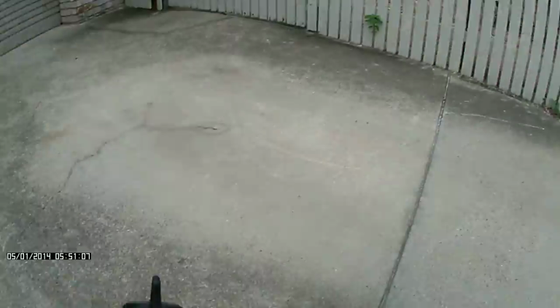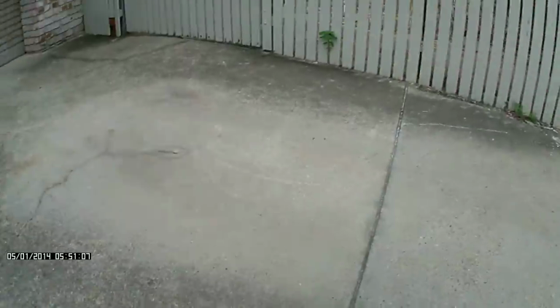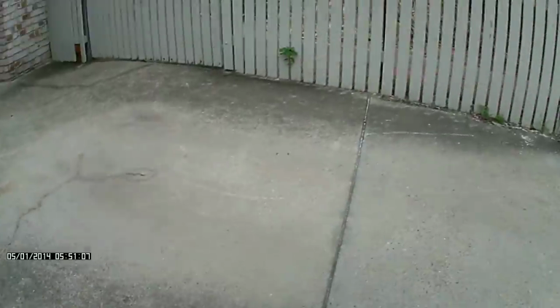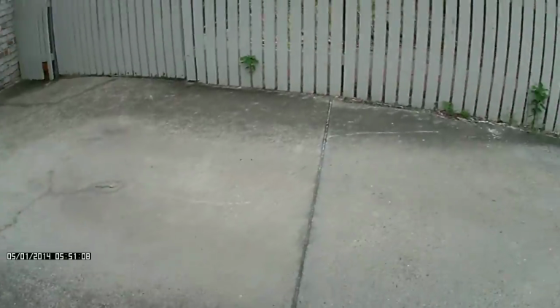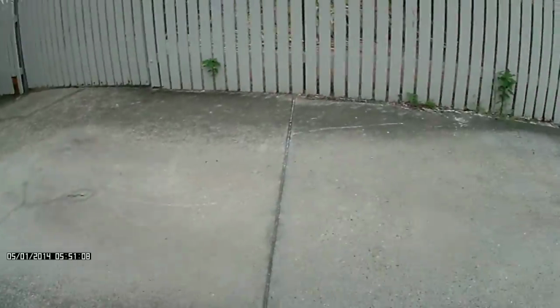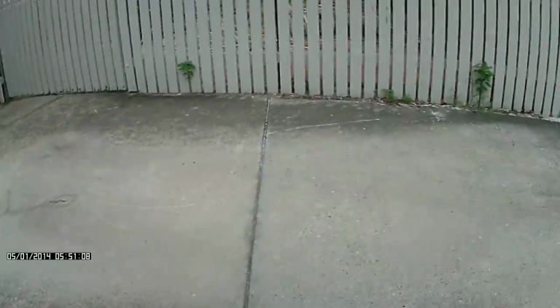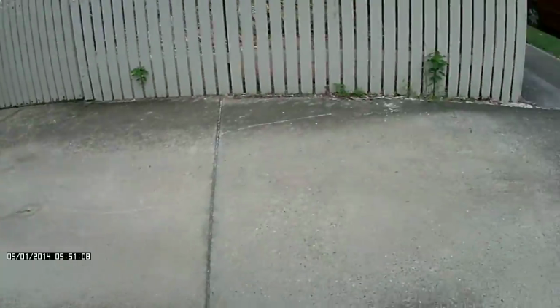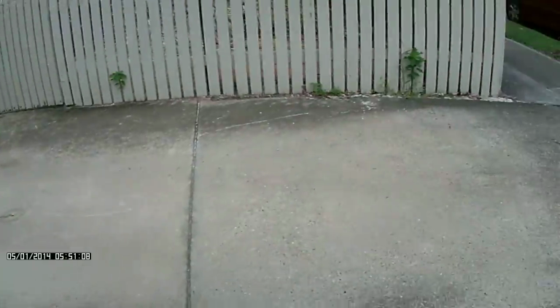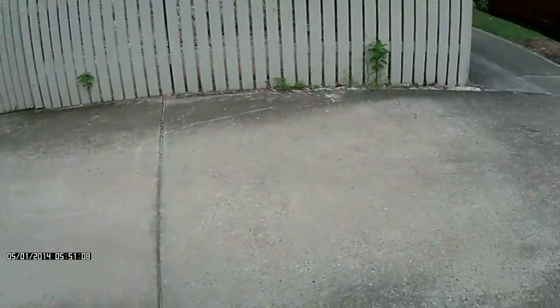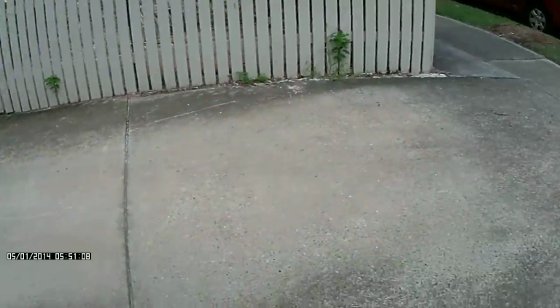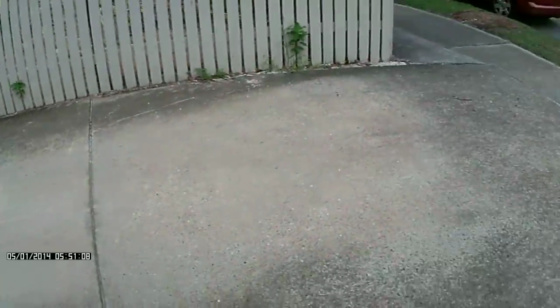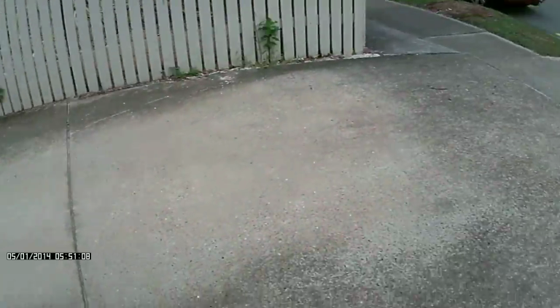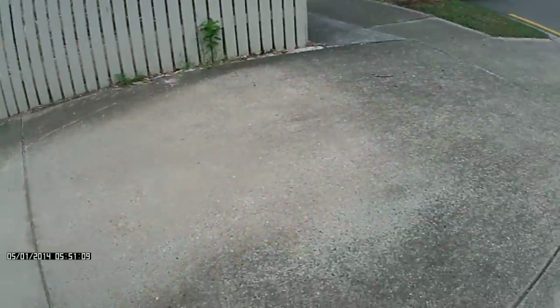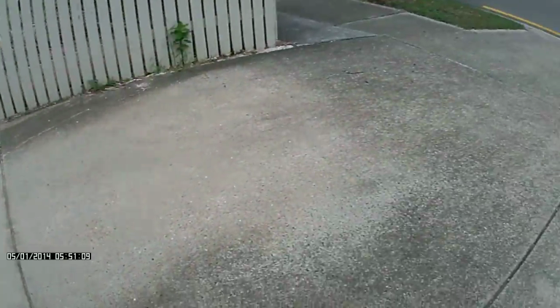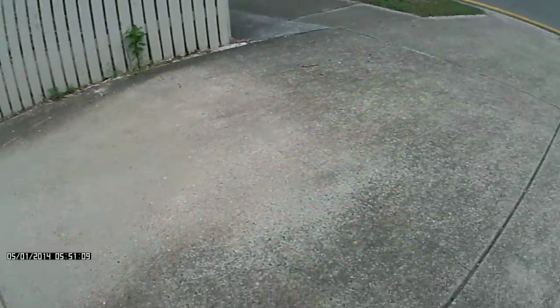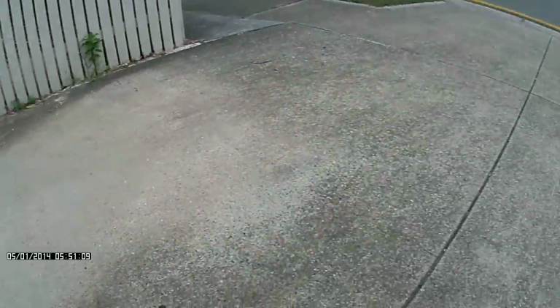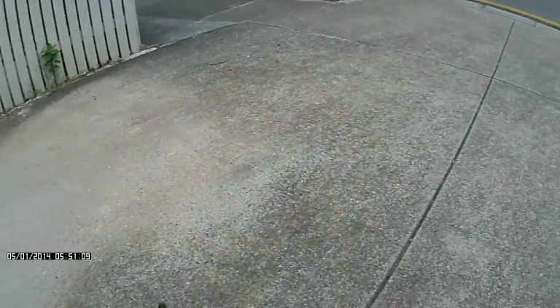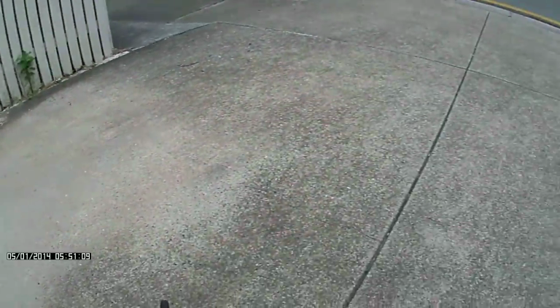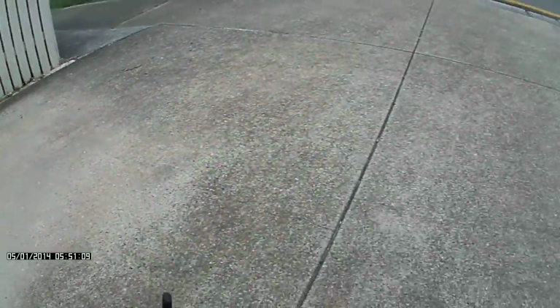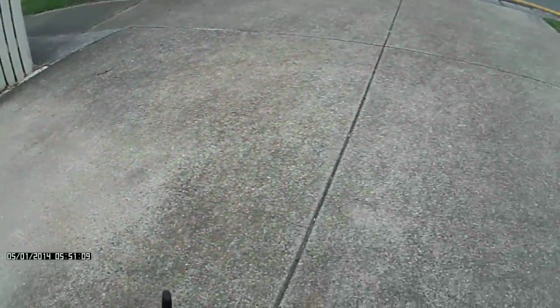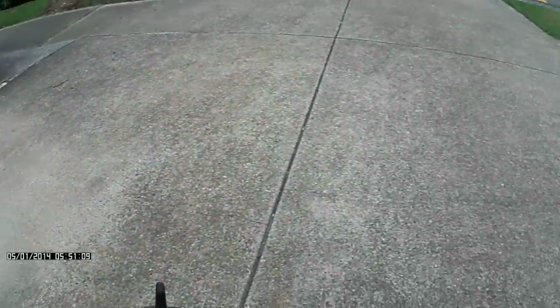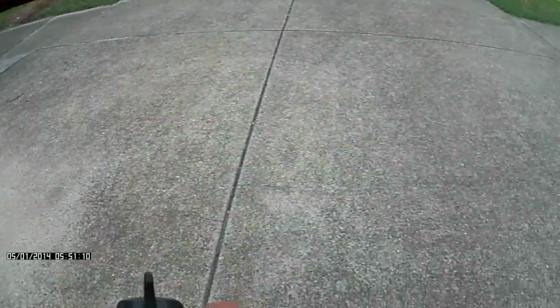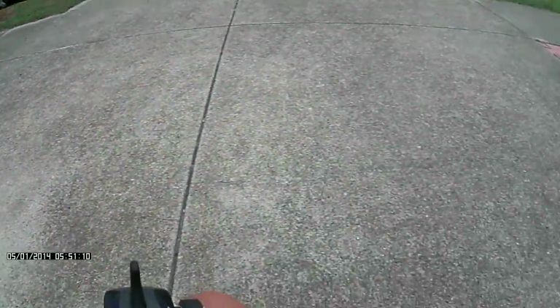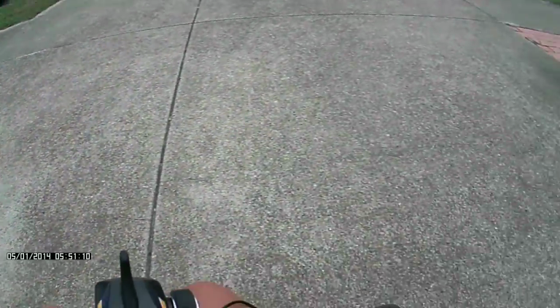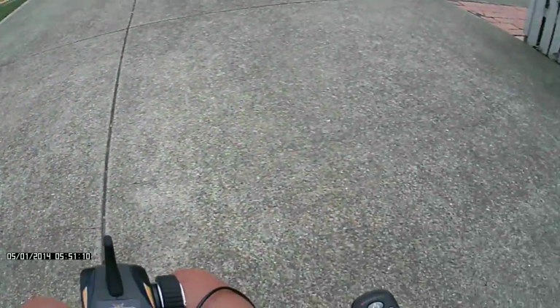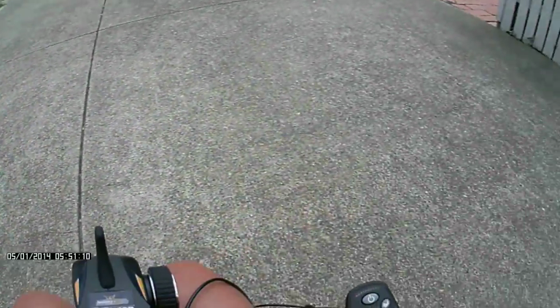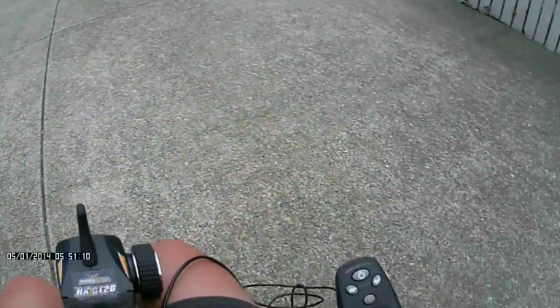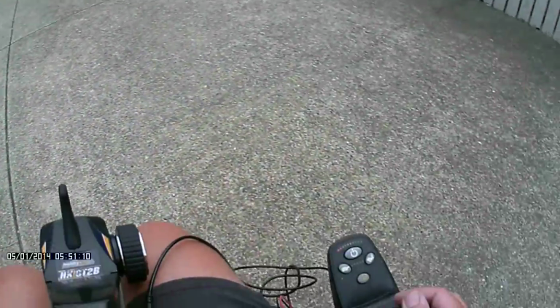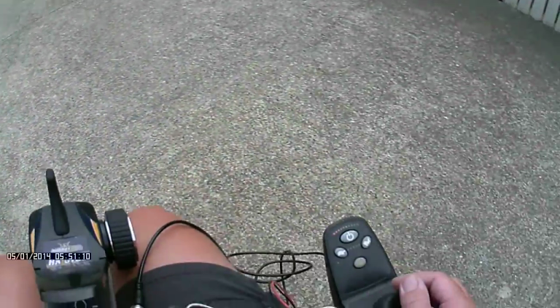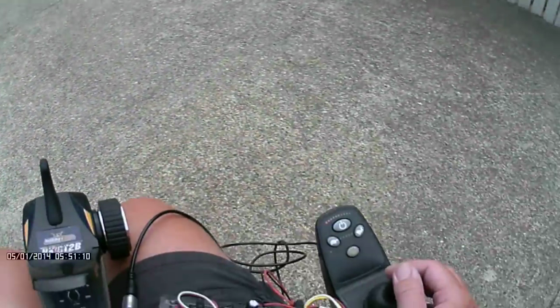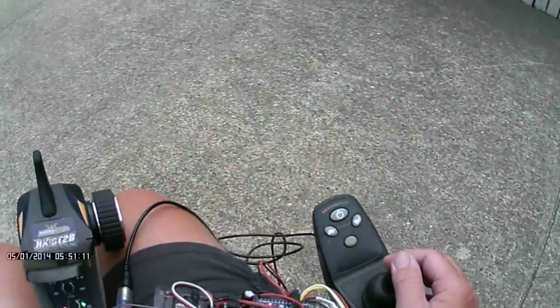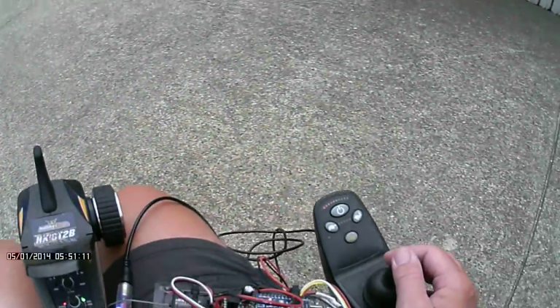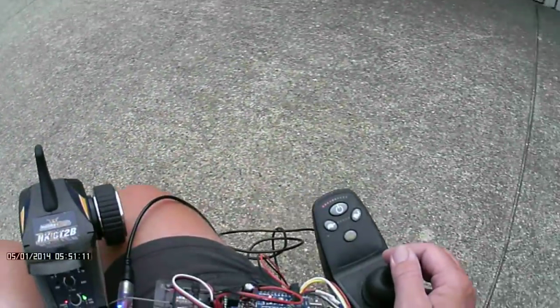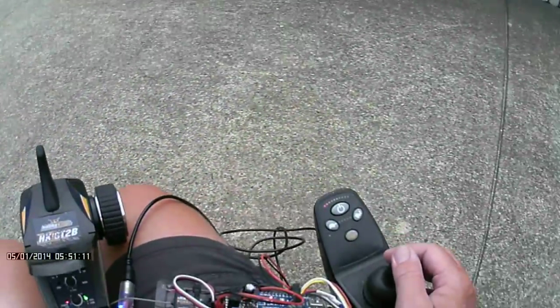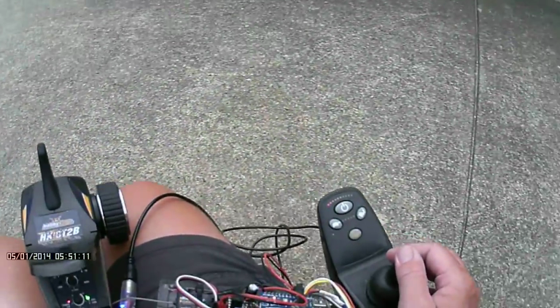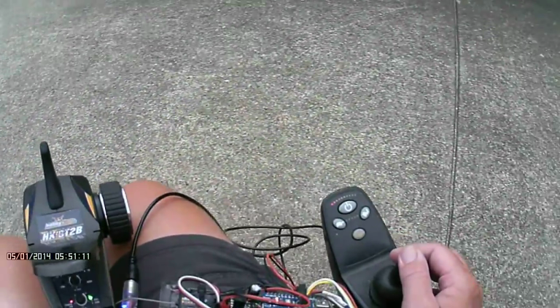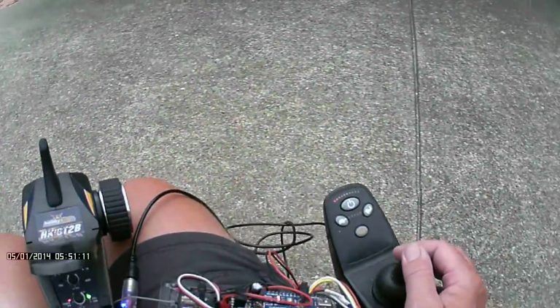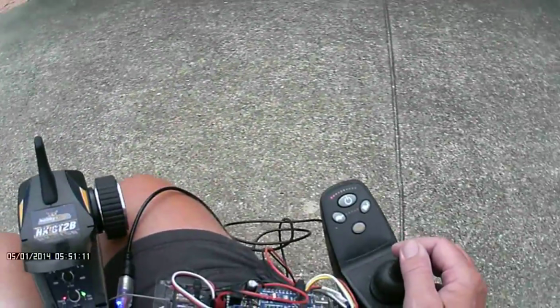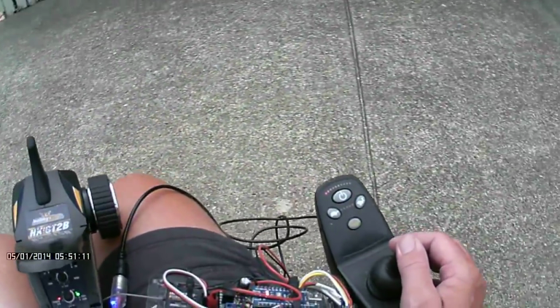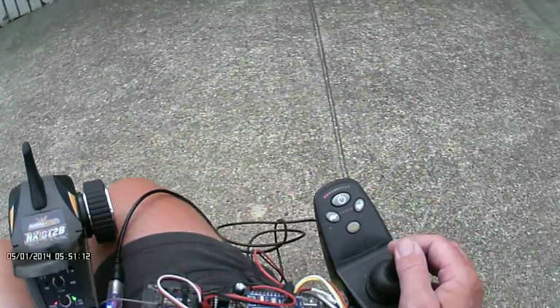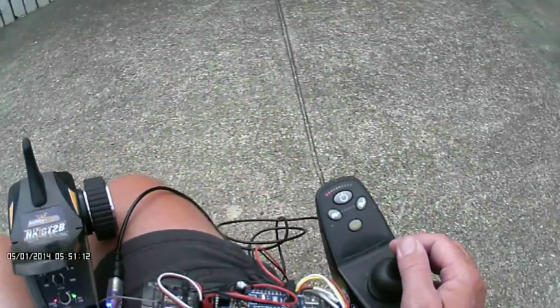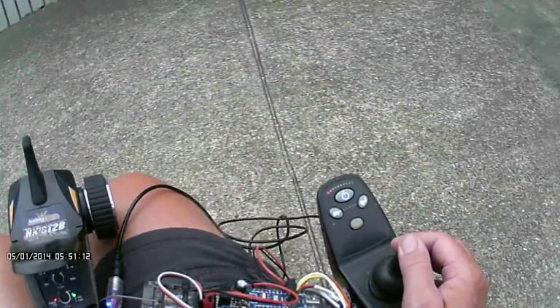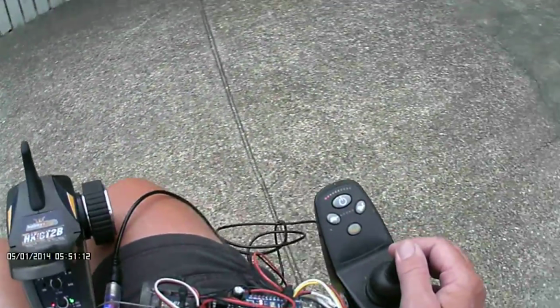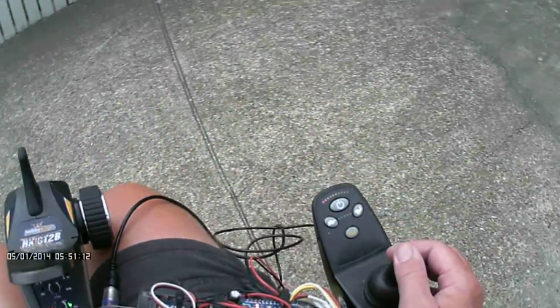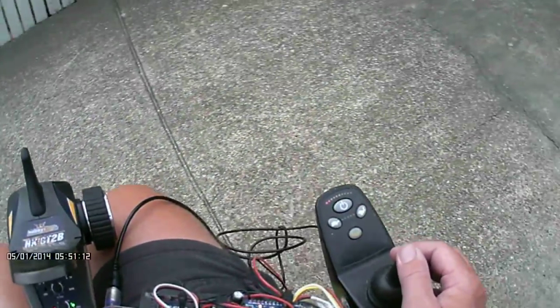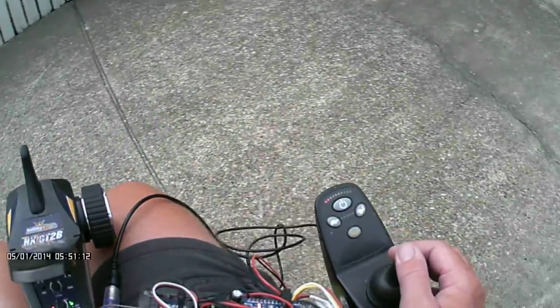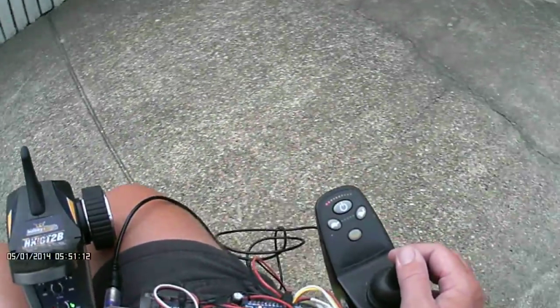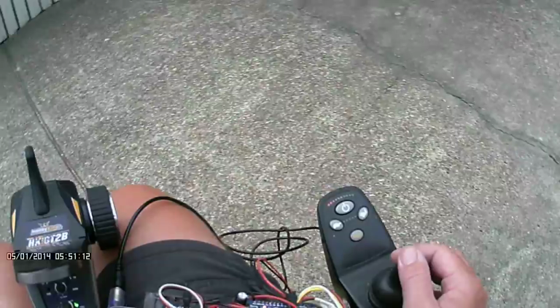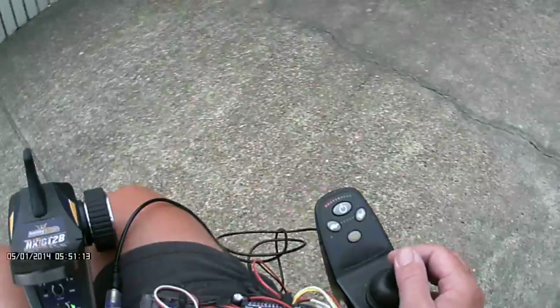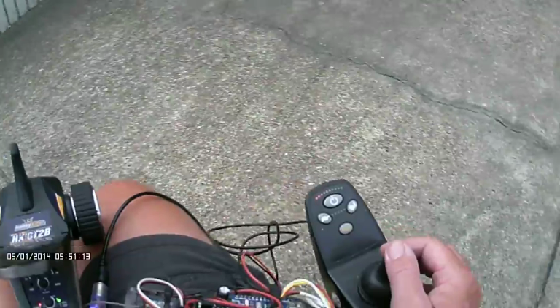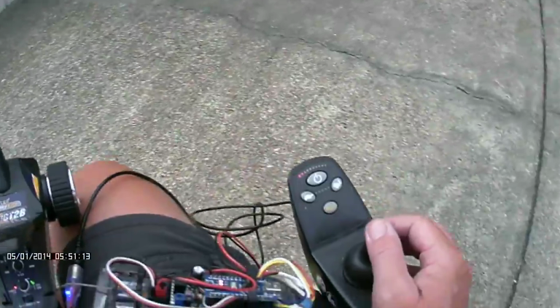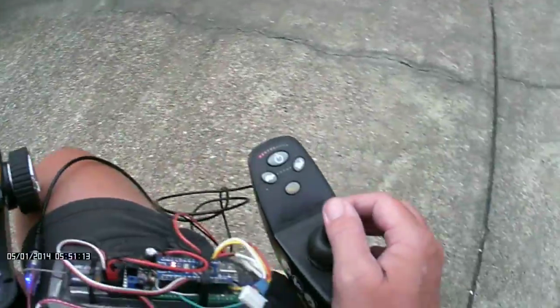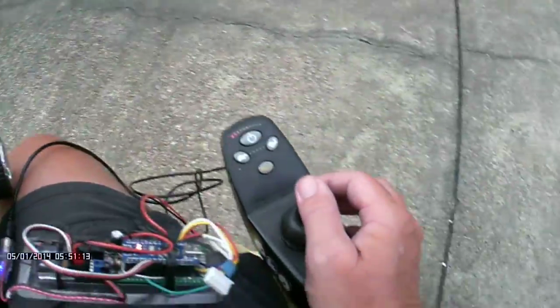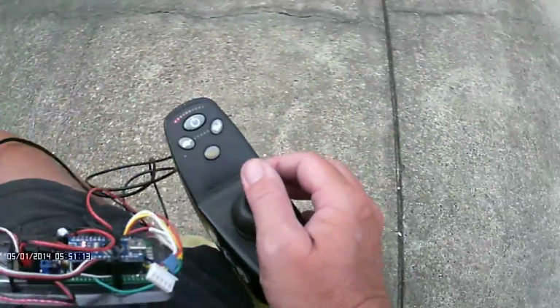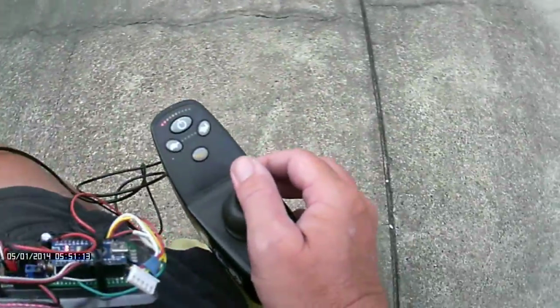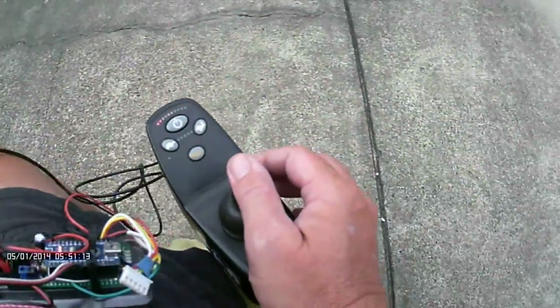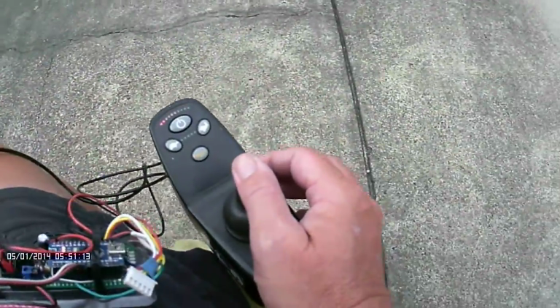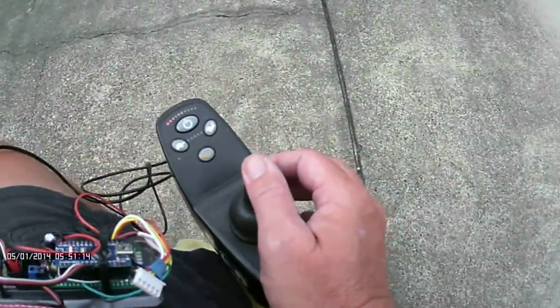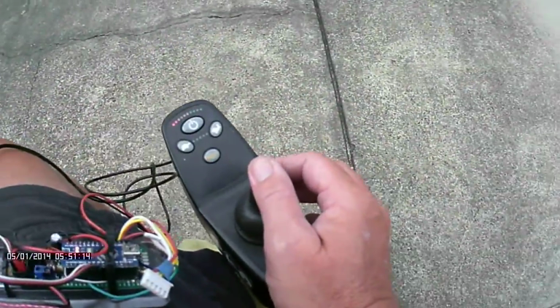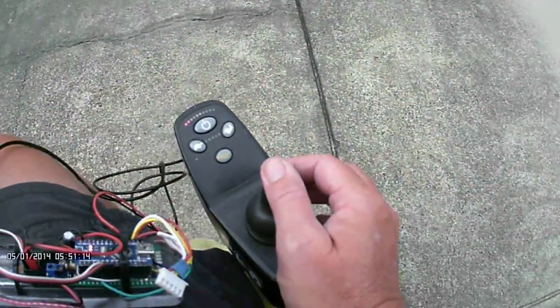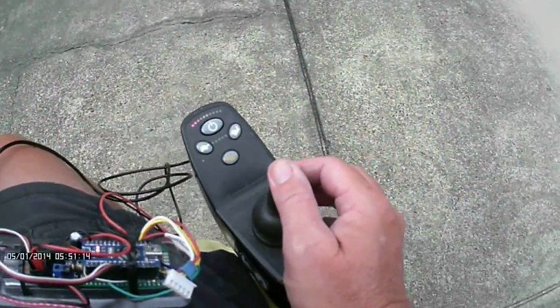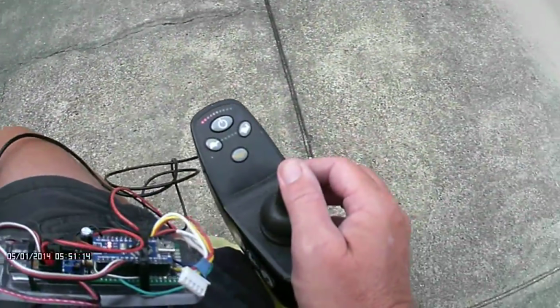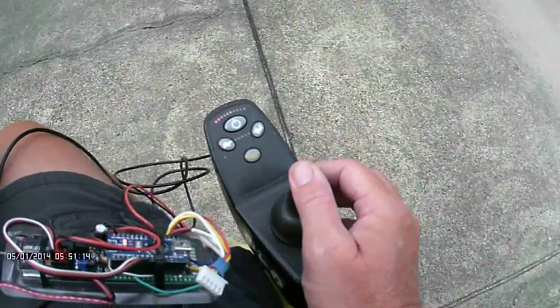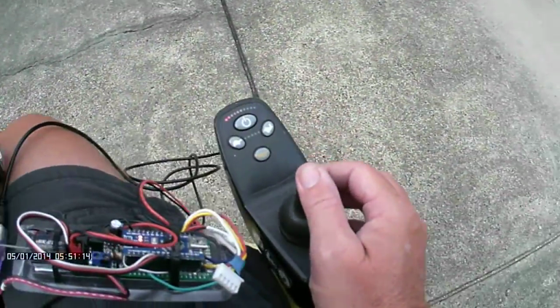I'm in this chair at the moment — this is my main chair for getting around. And if you can see, we're turning around now. This is by the main joystick.